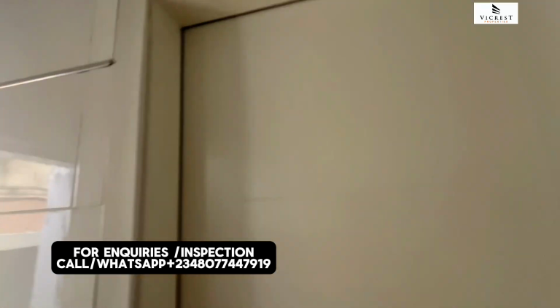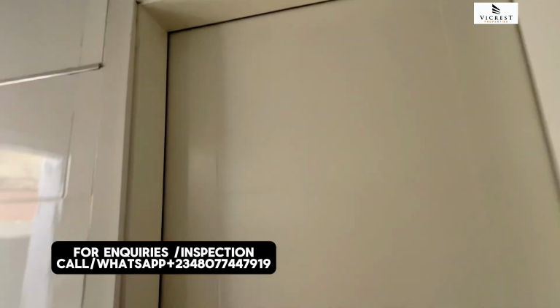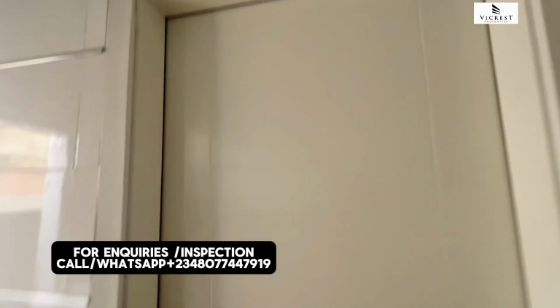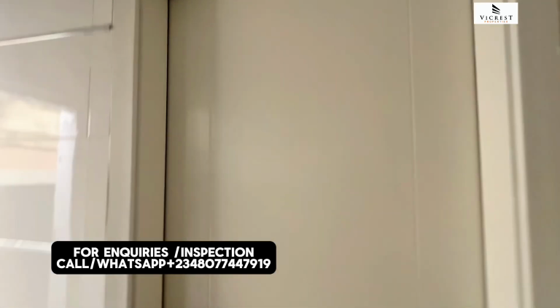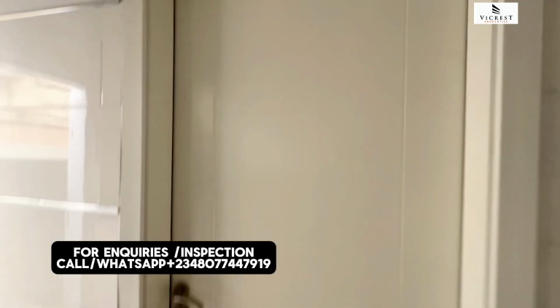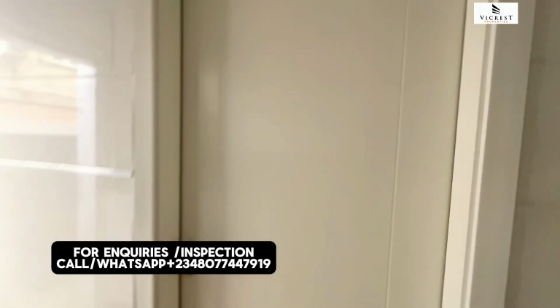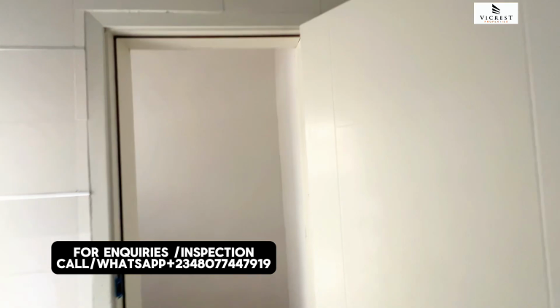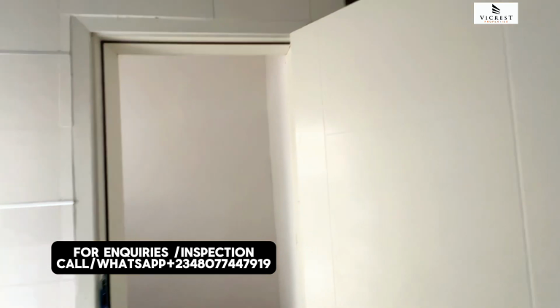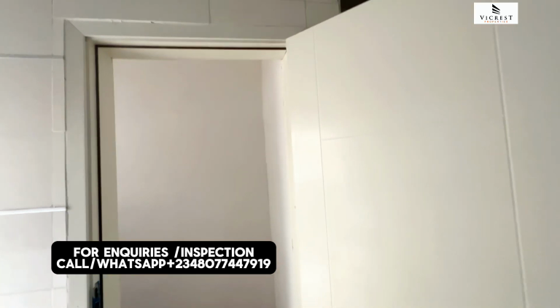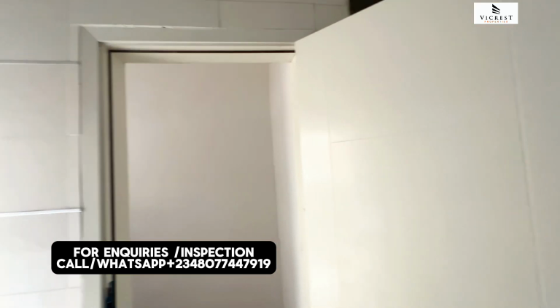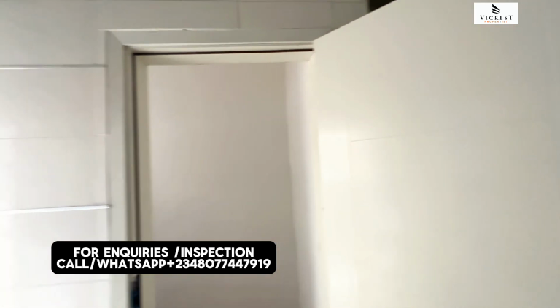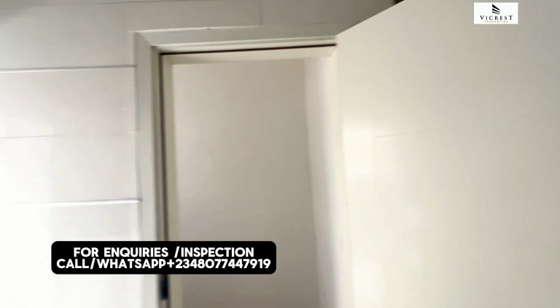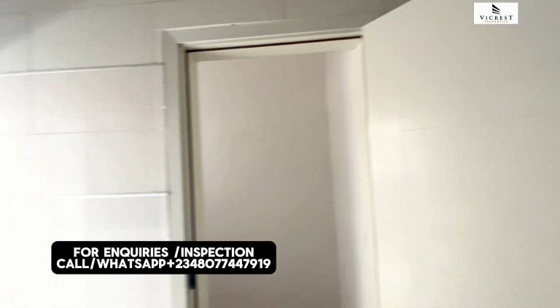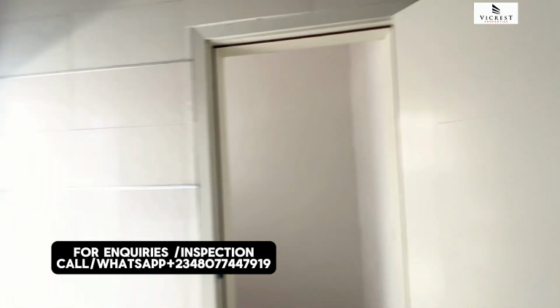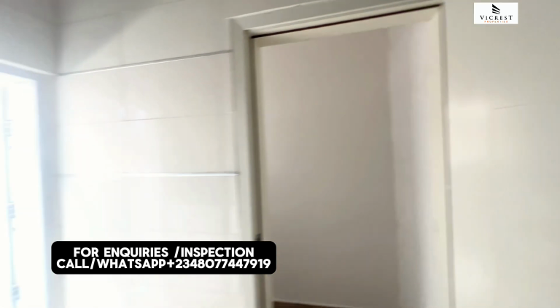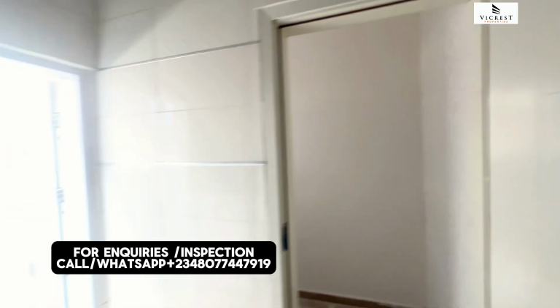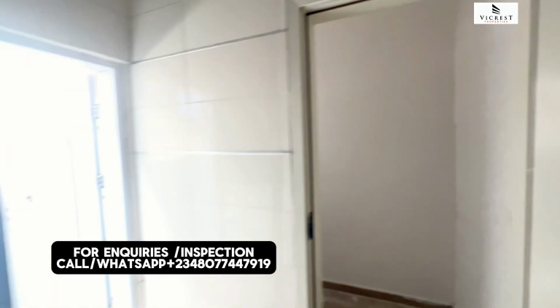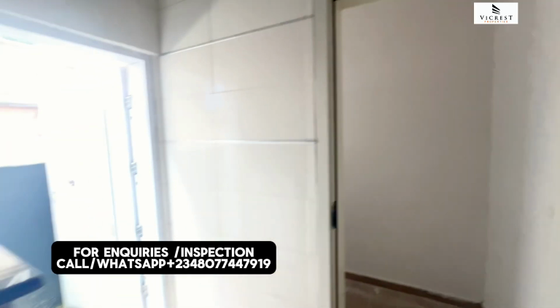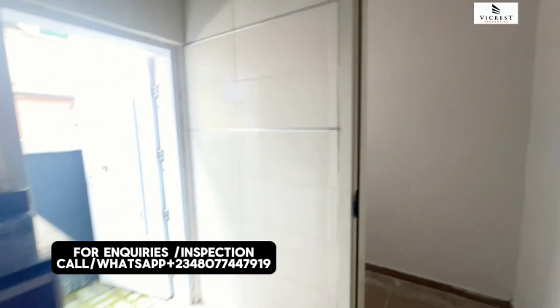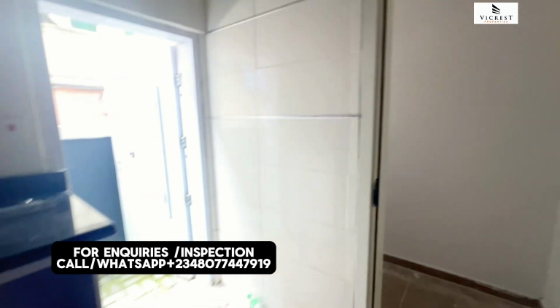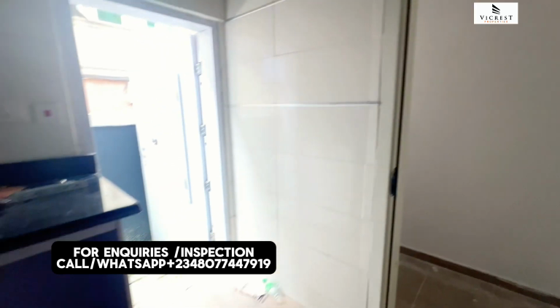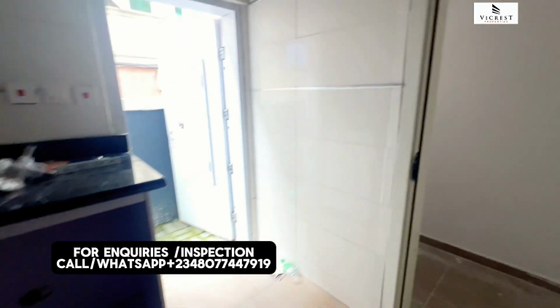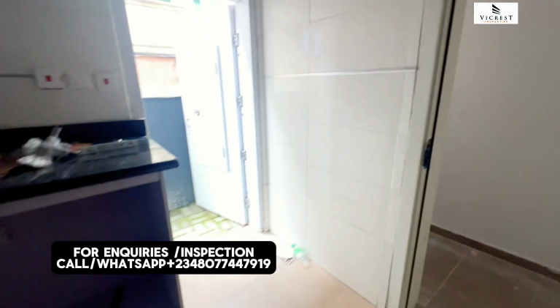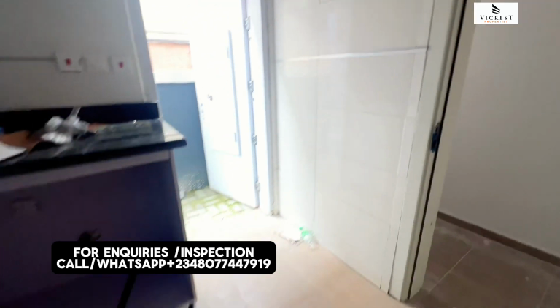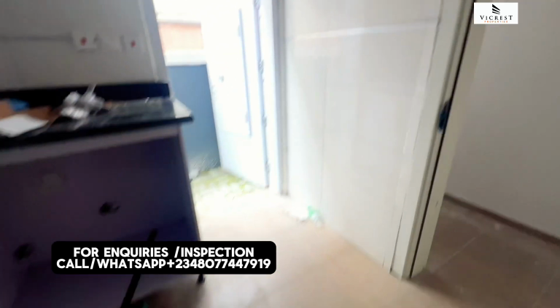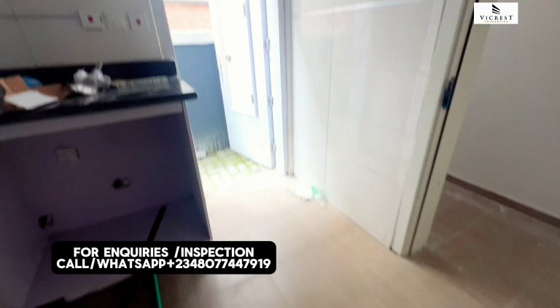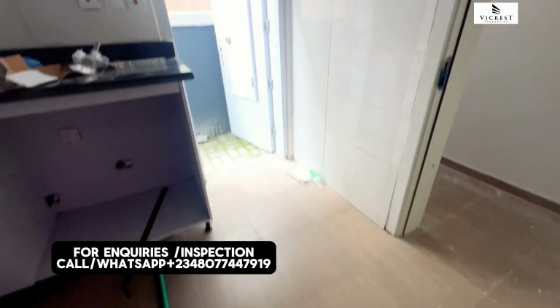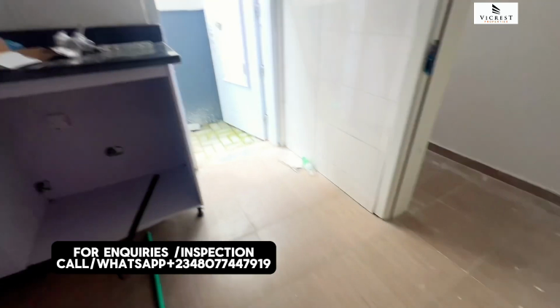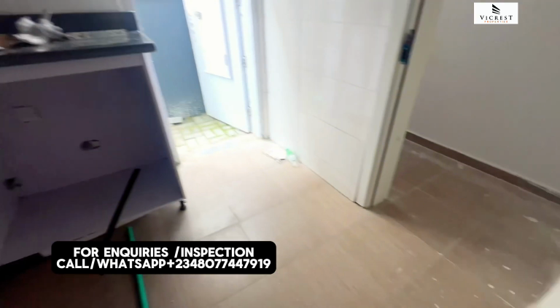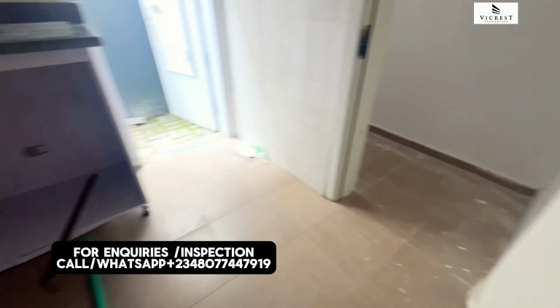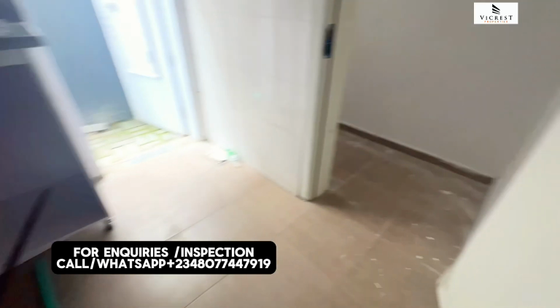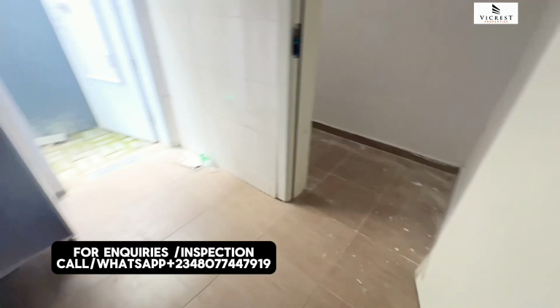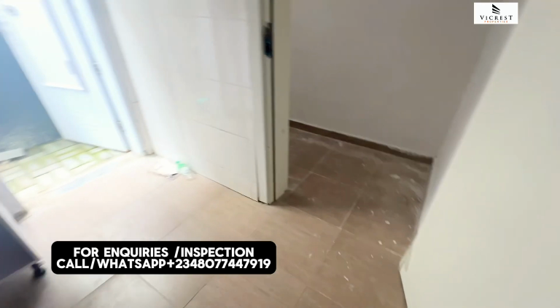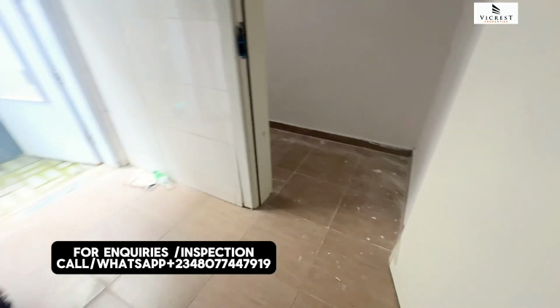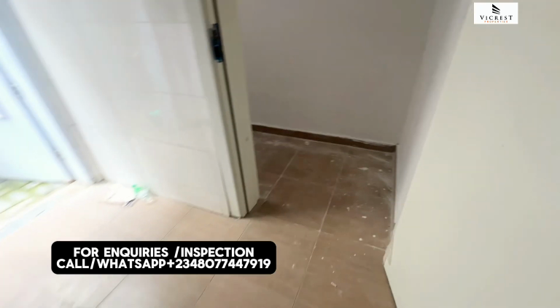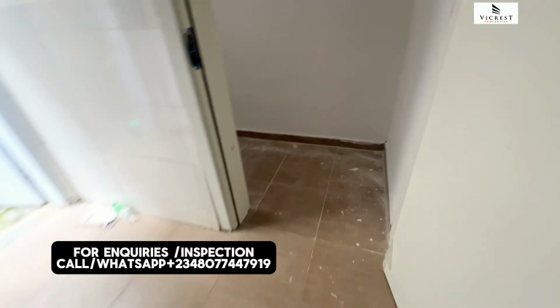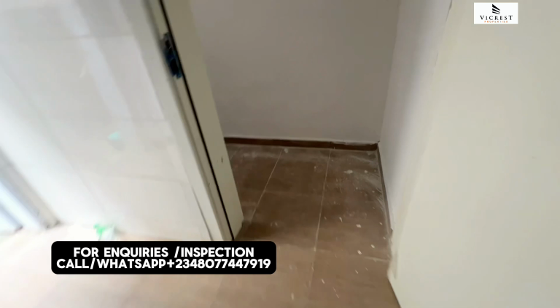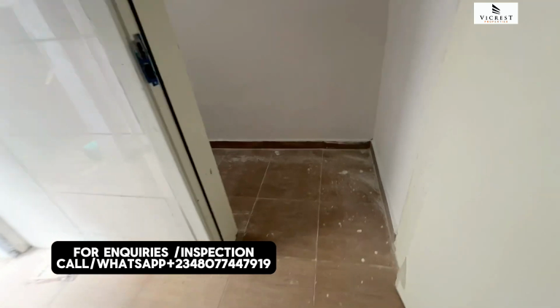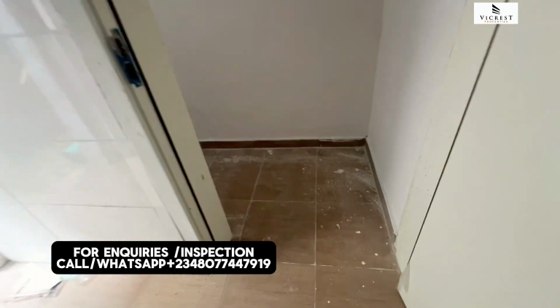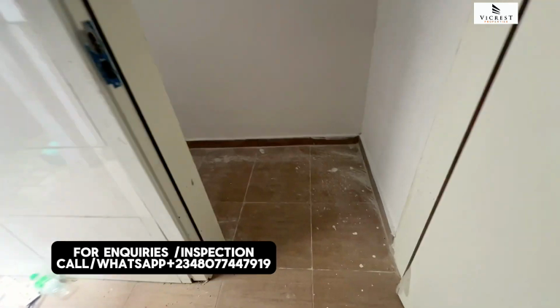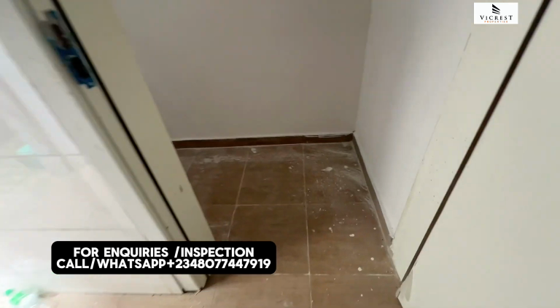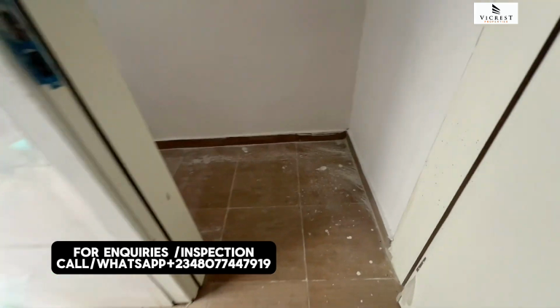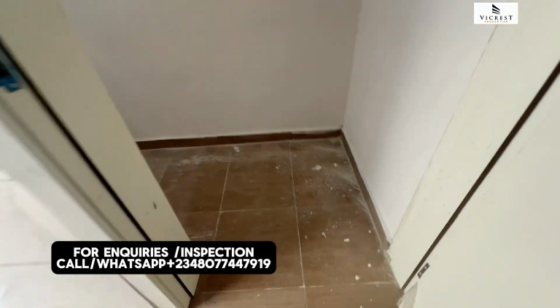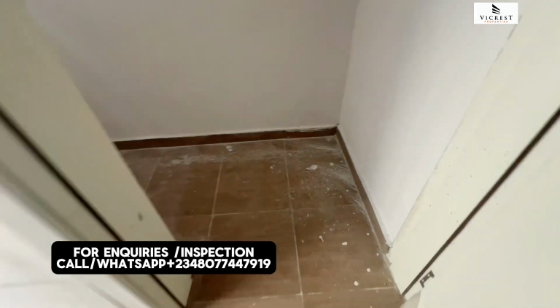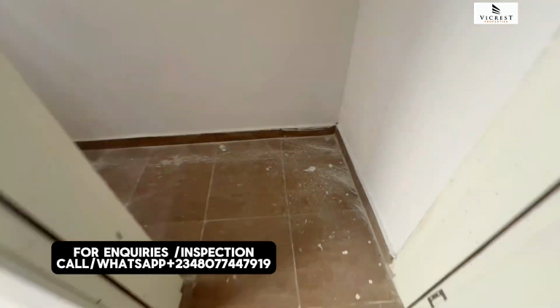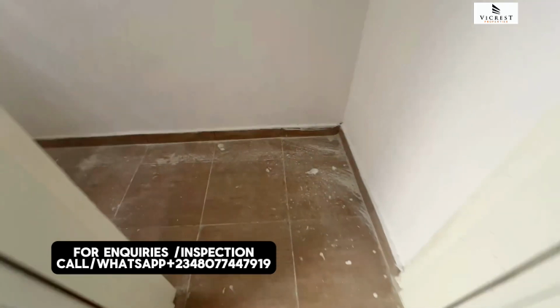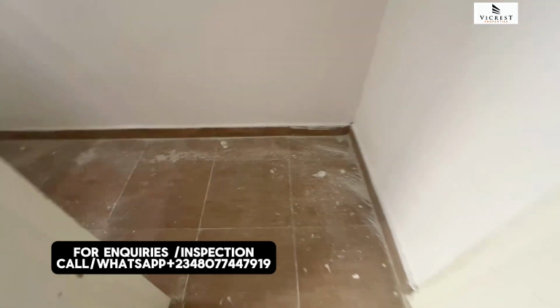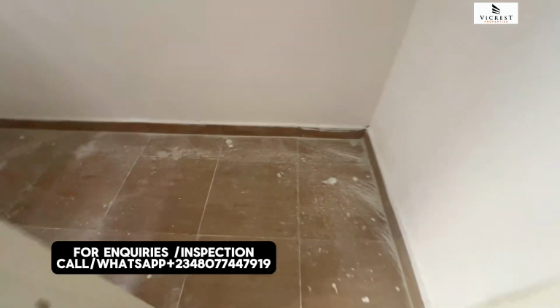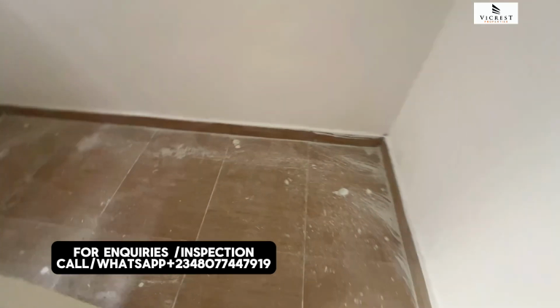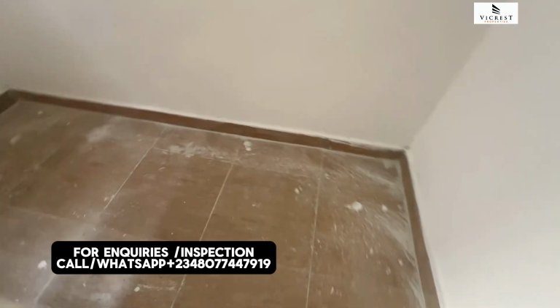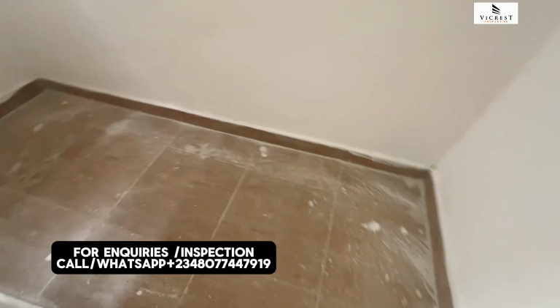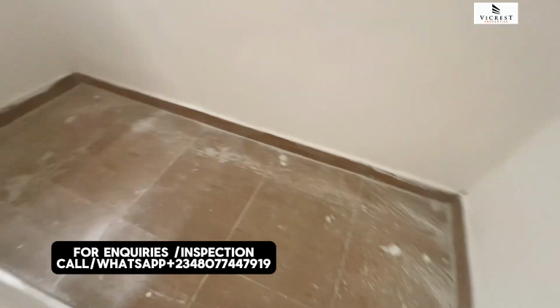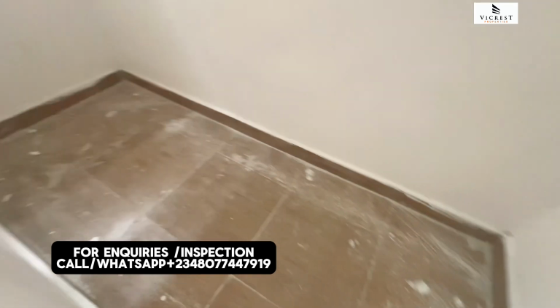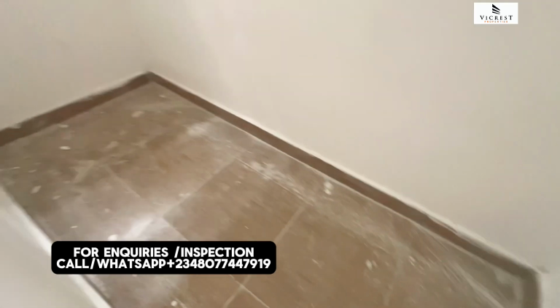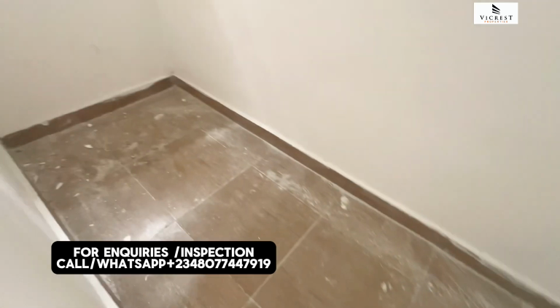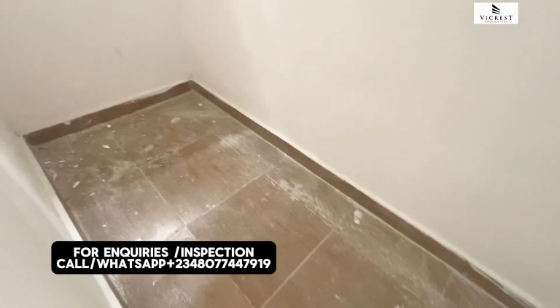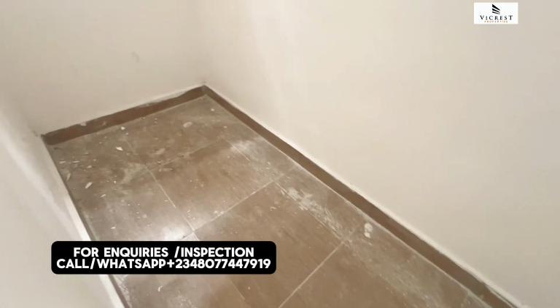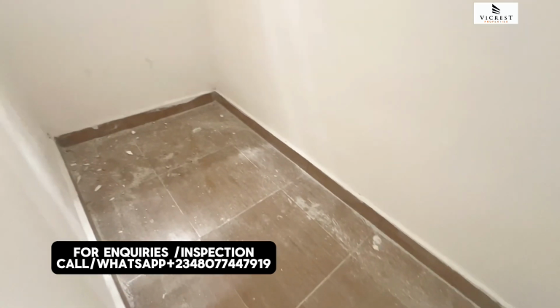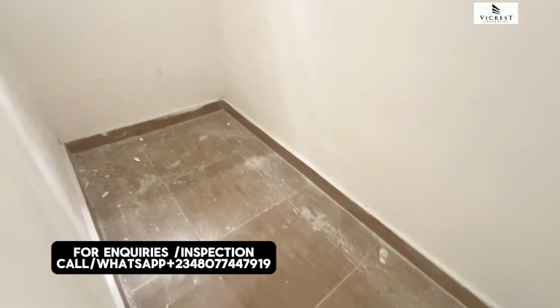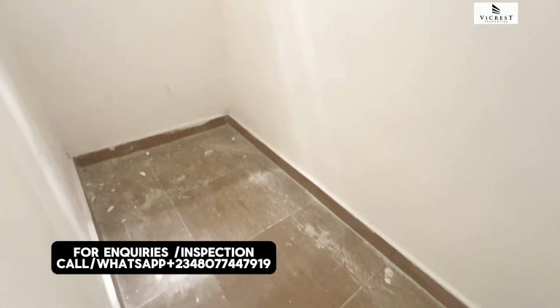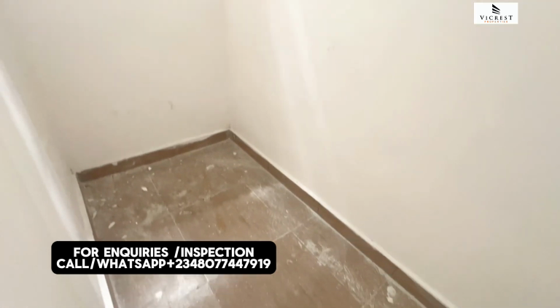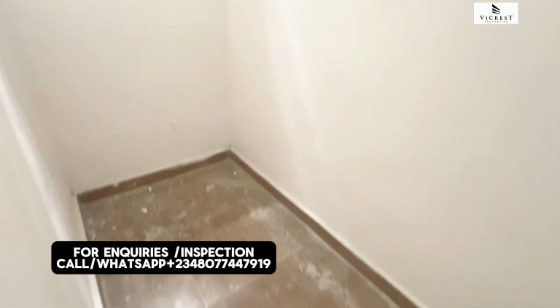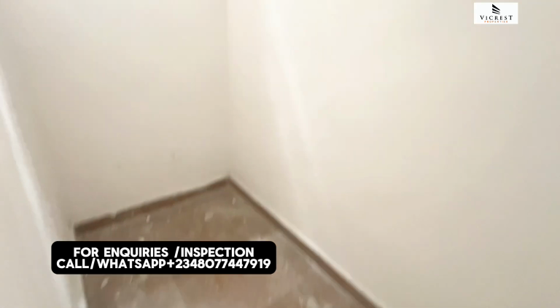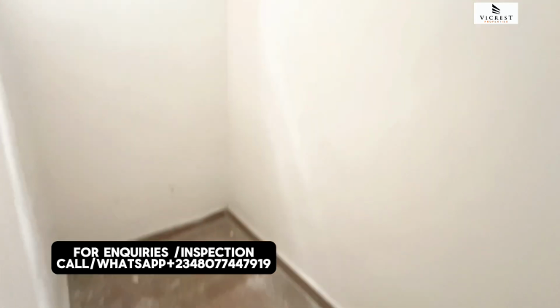Let's quickly see the store room. You have a pantry right here to store your food items — it's spacious.